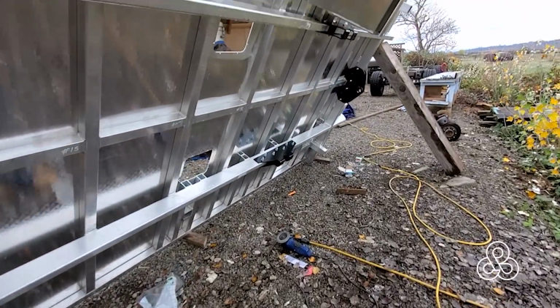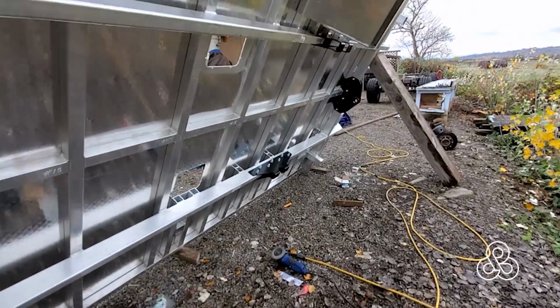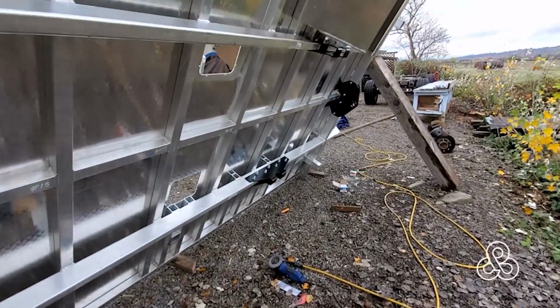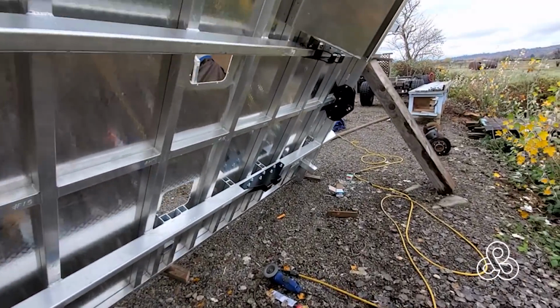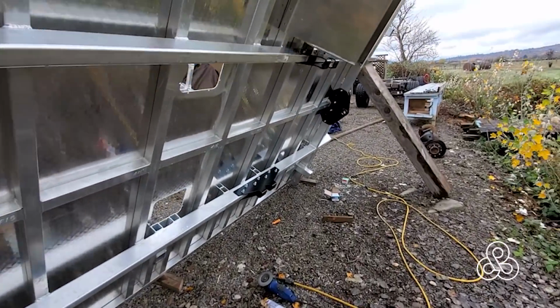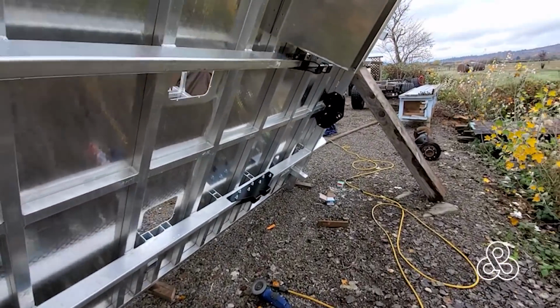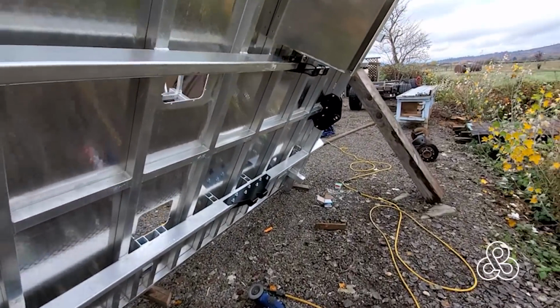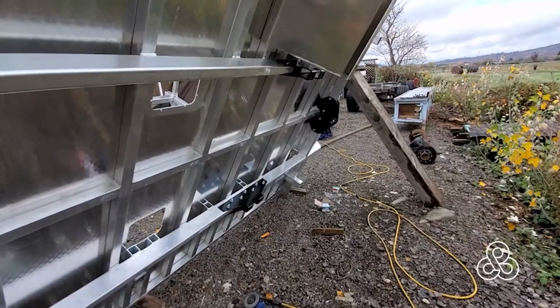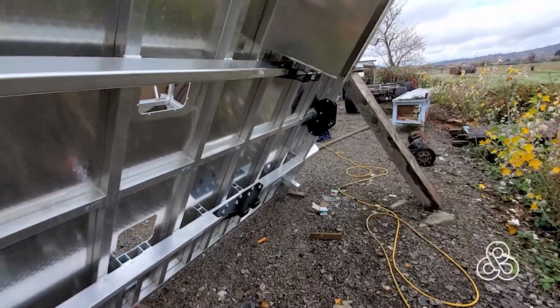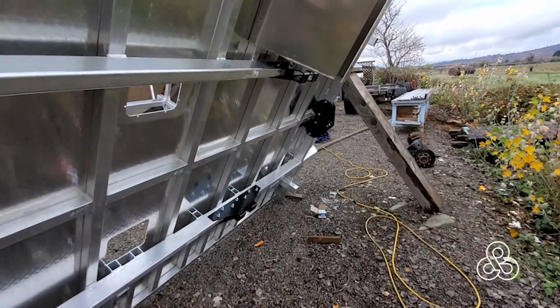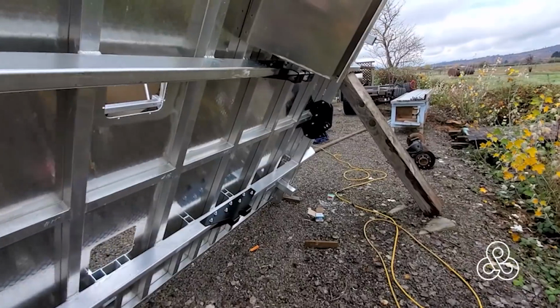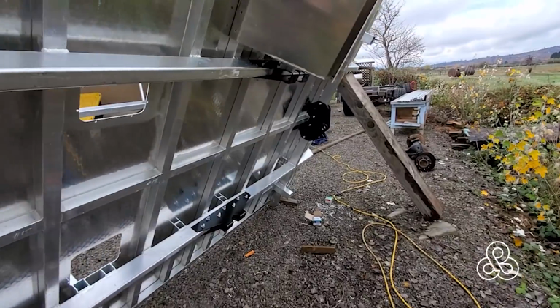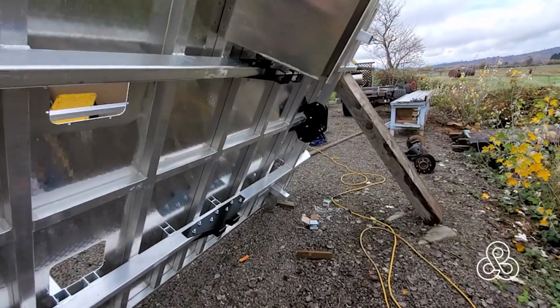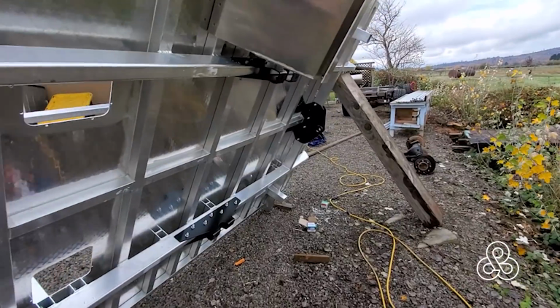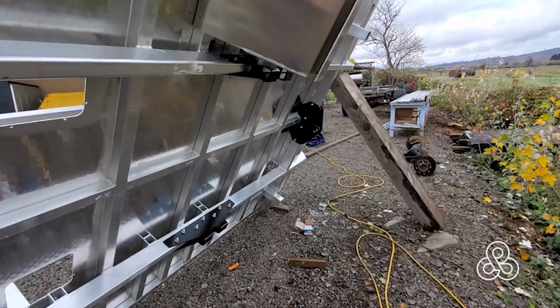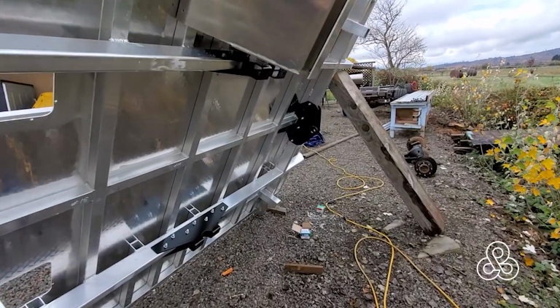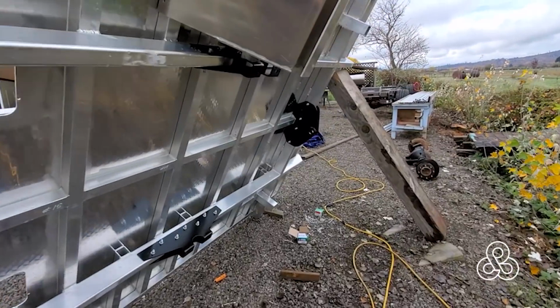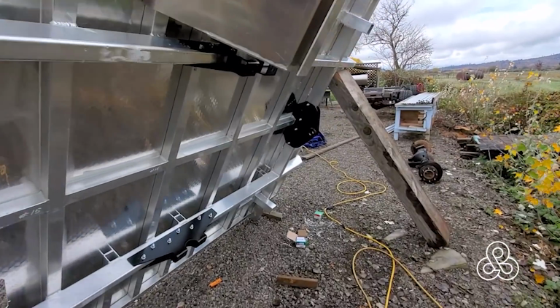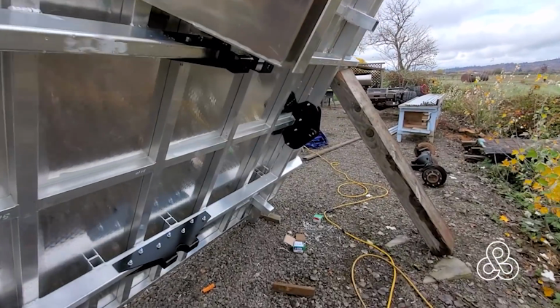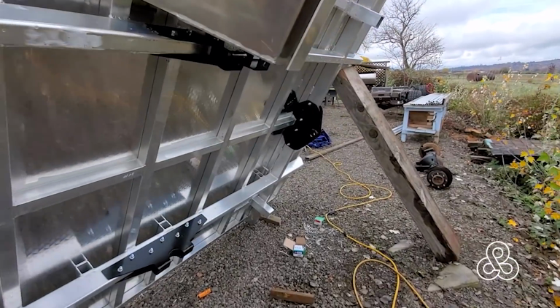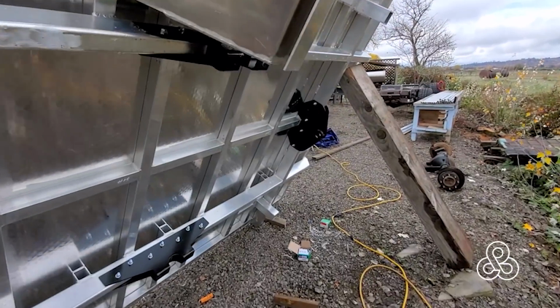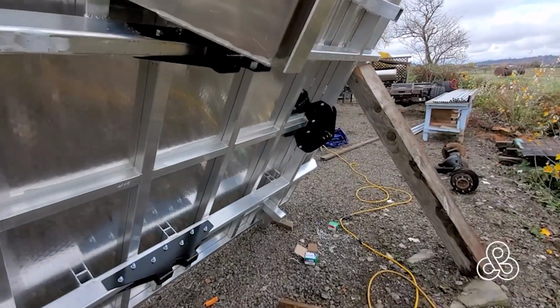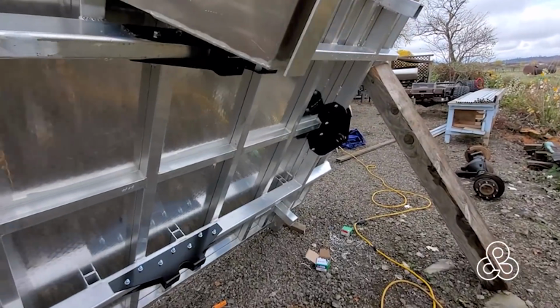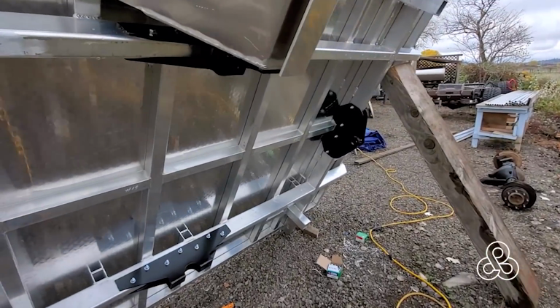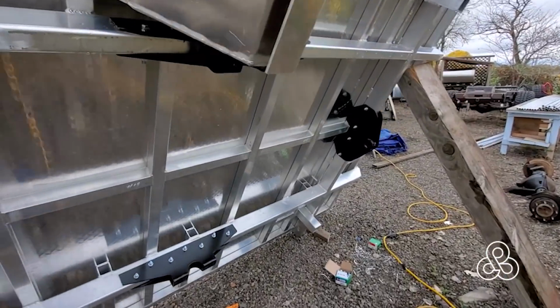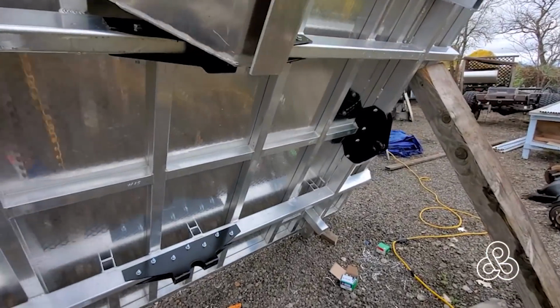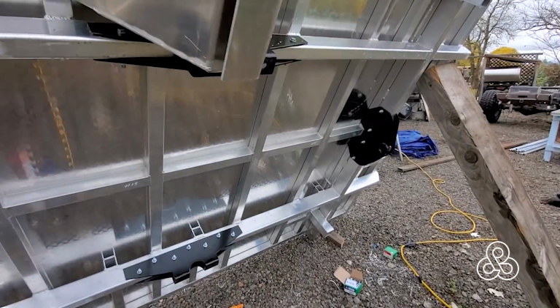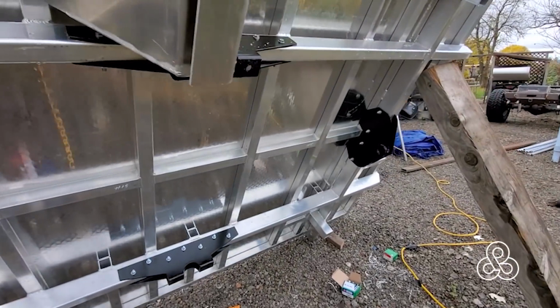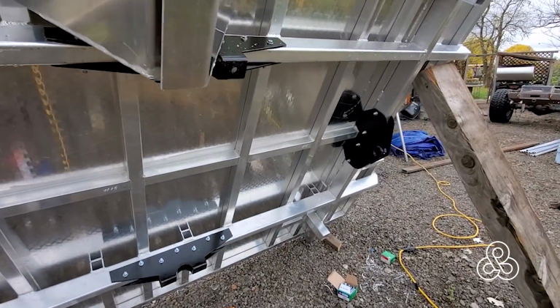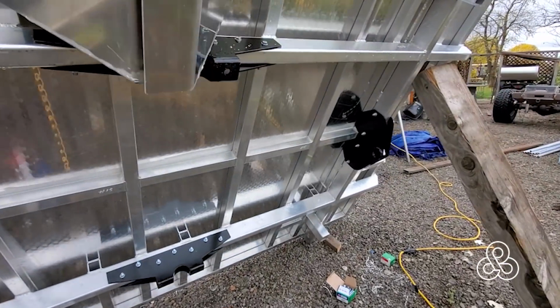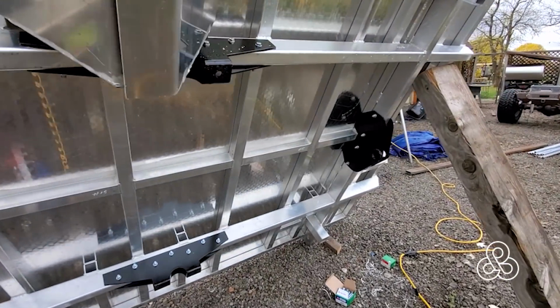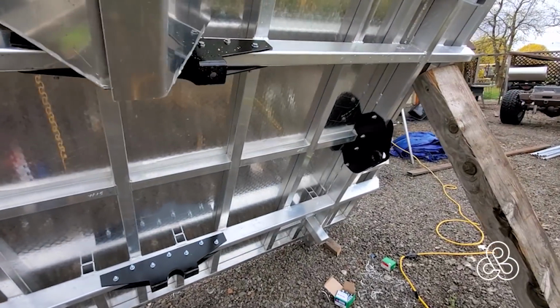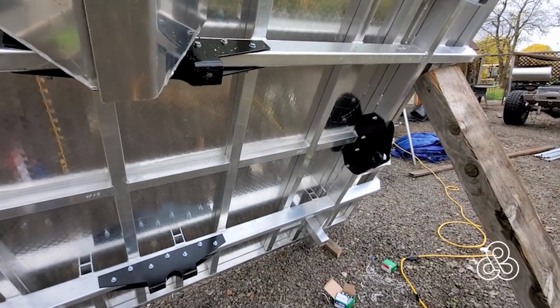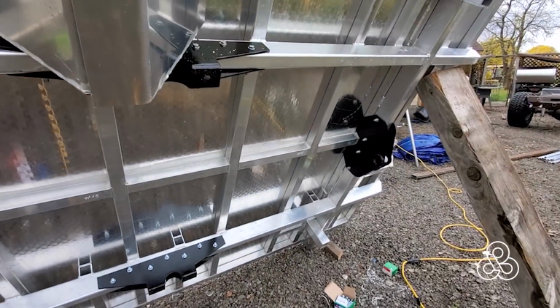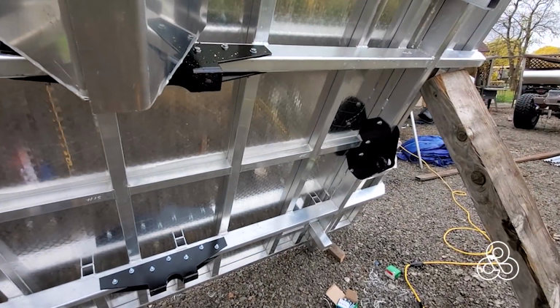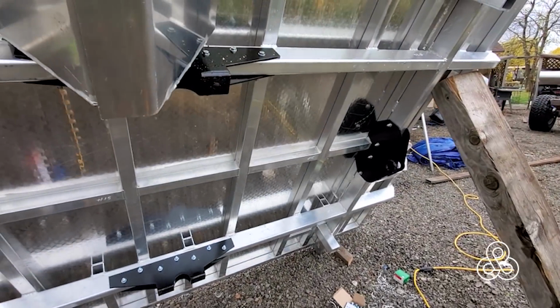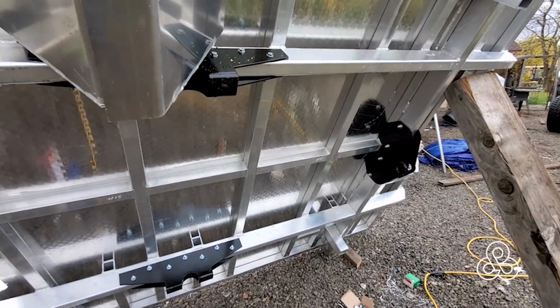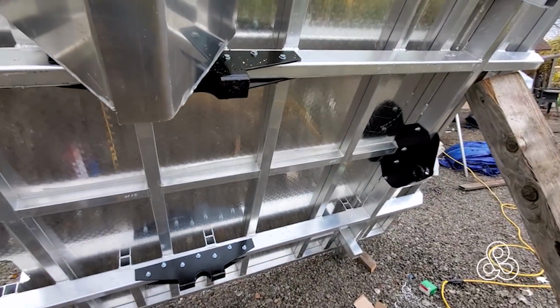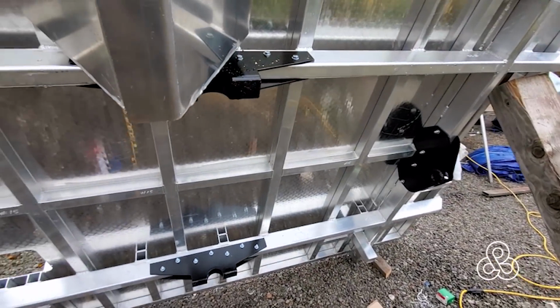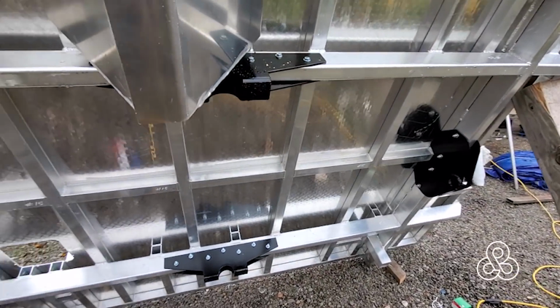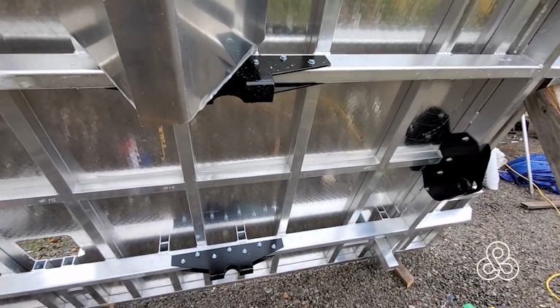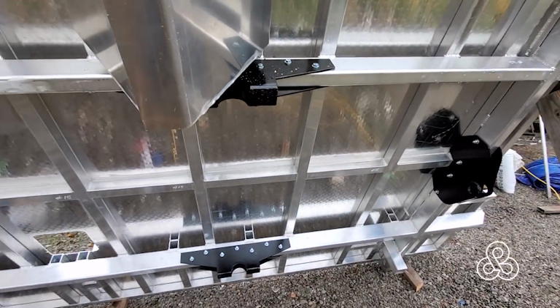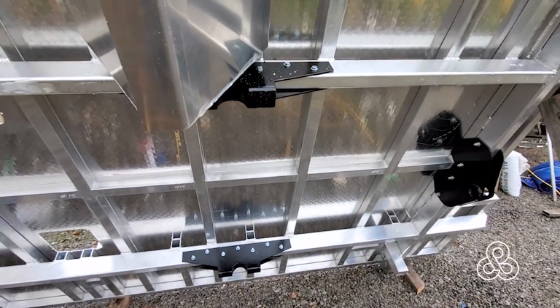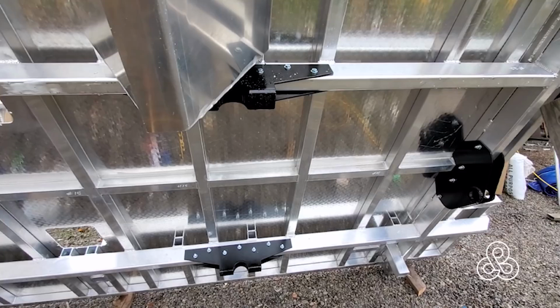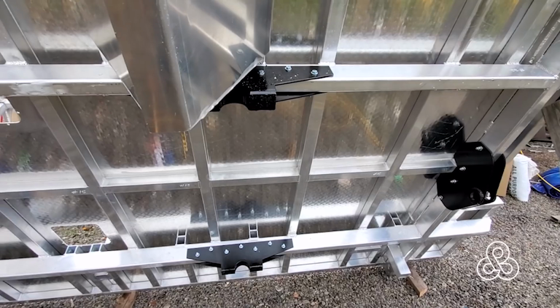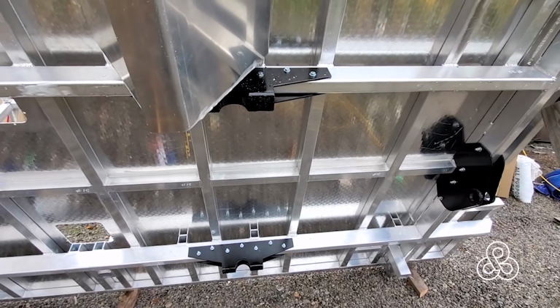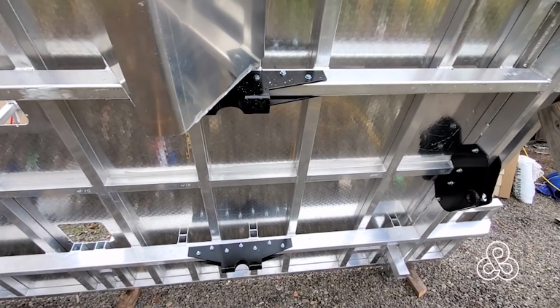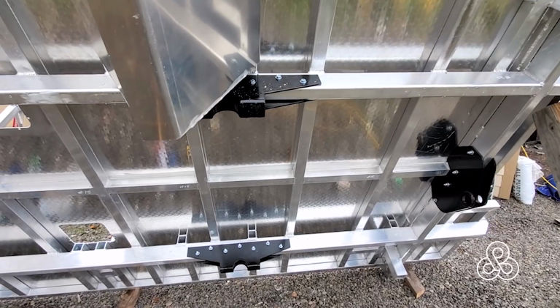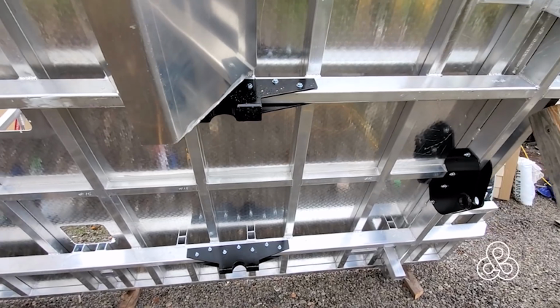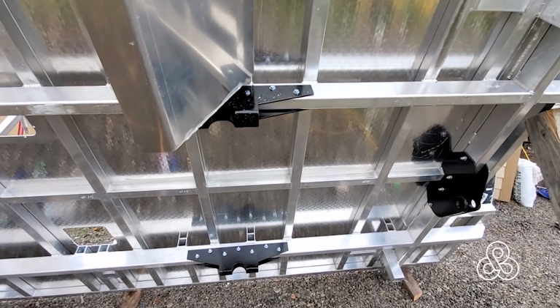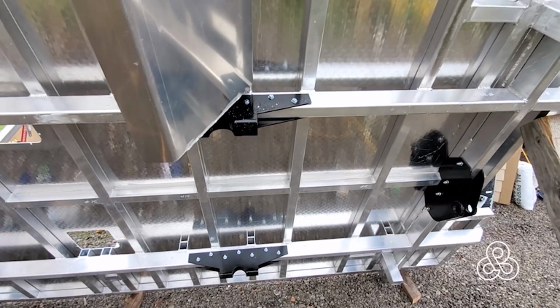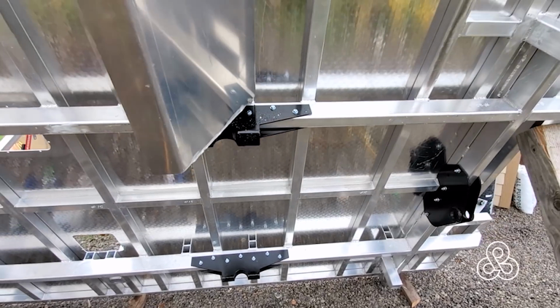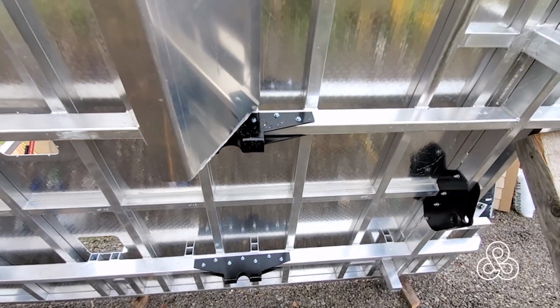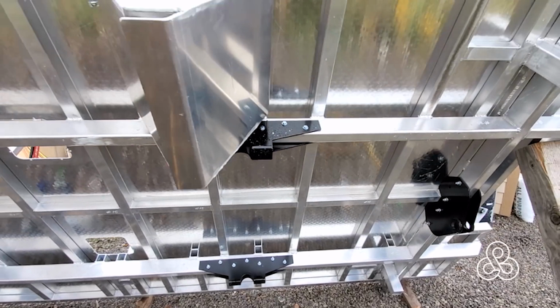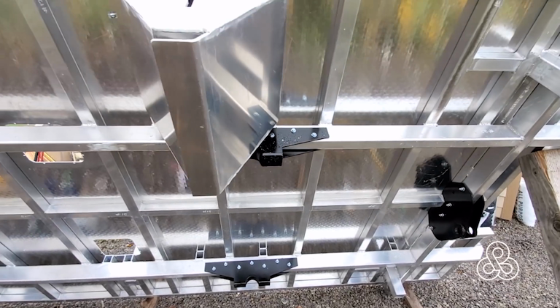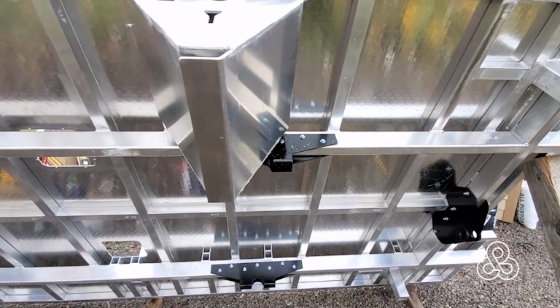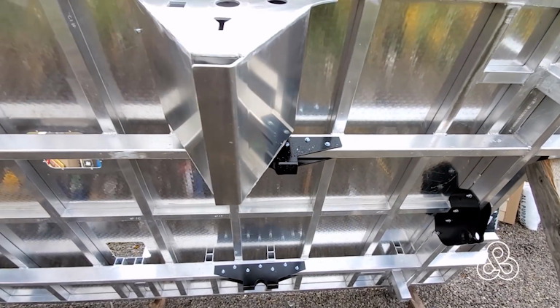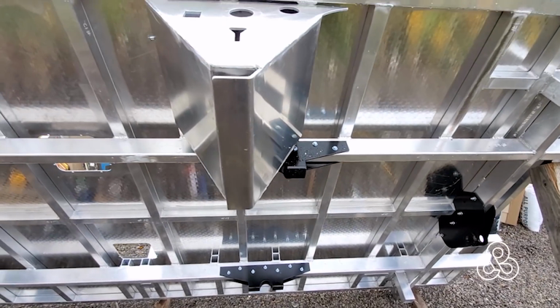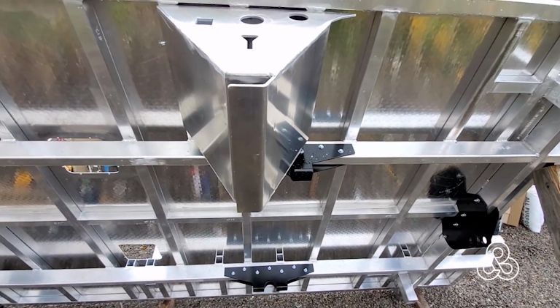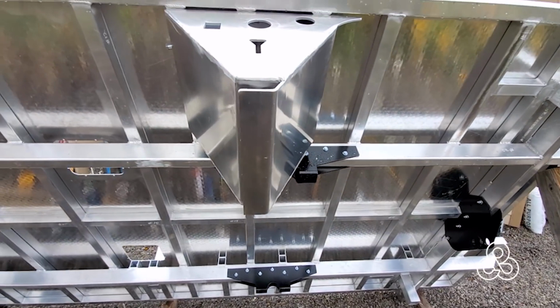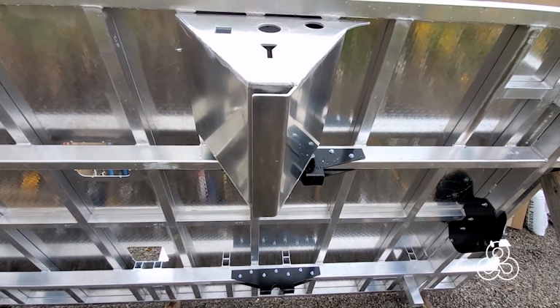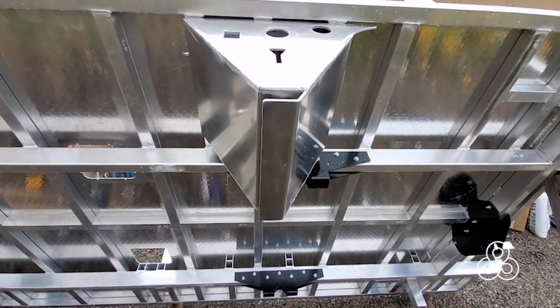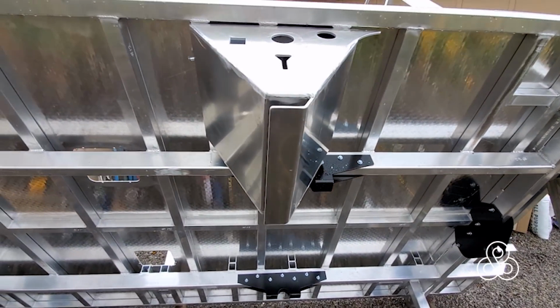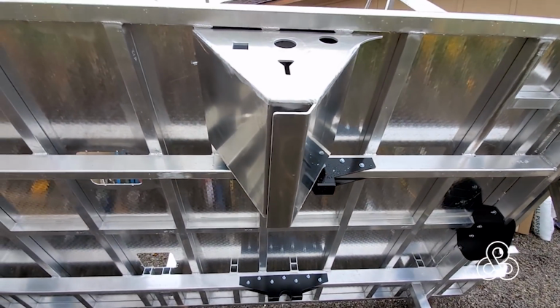Our mounting system is ready to go as well. We'll be insulating this floor and getting the water storage trays on next, coming up soon.